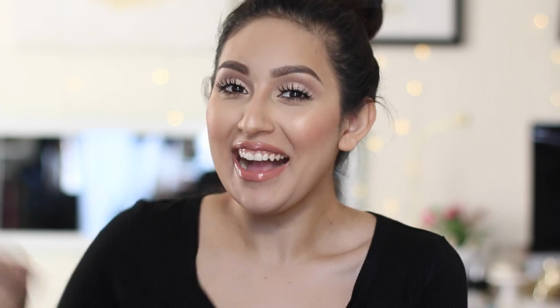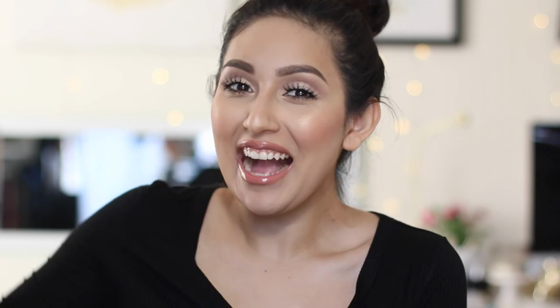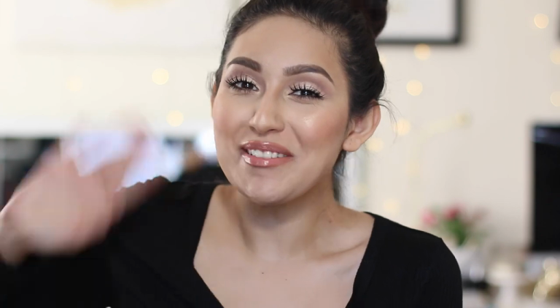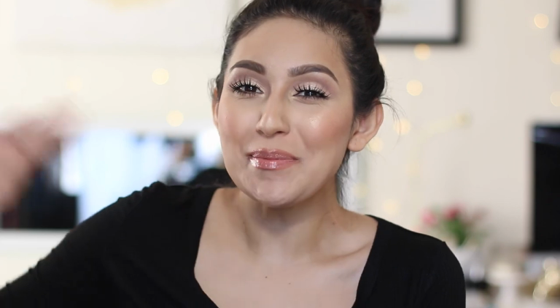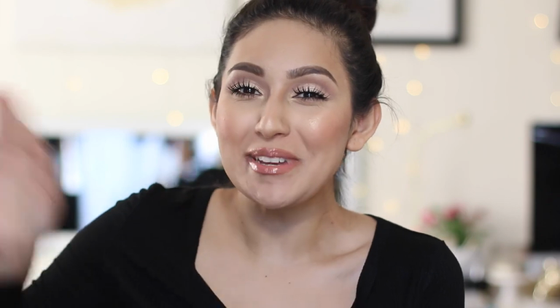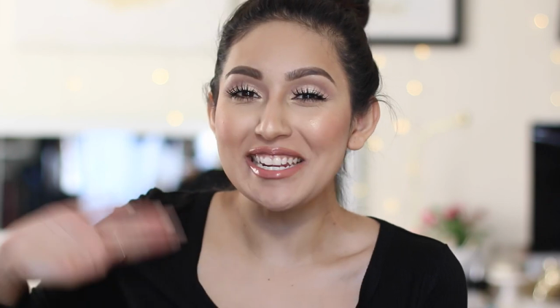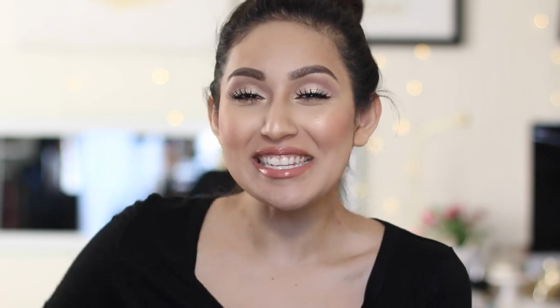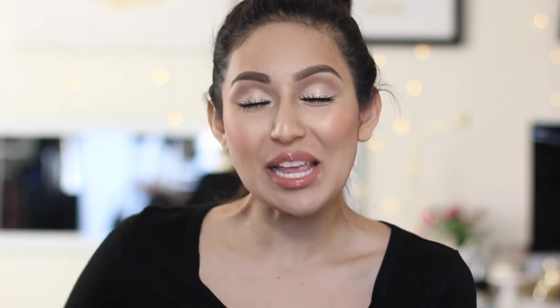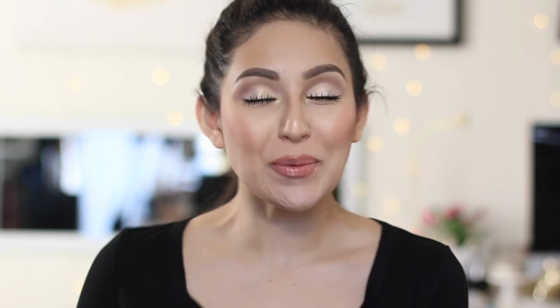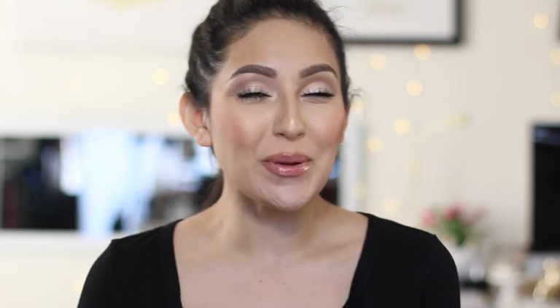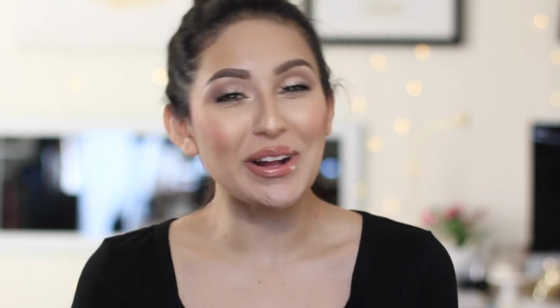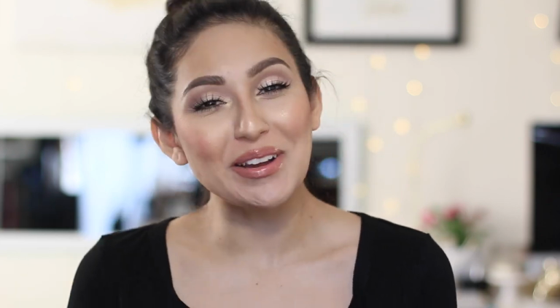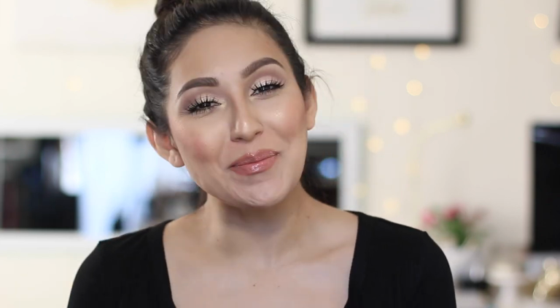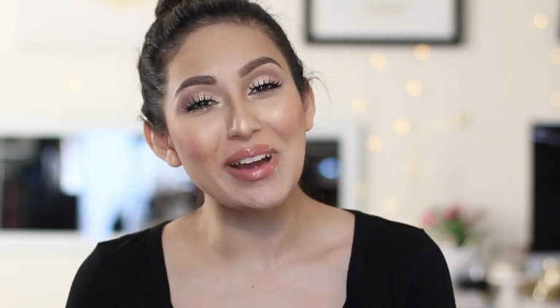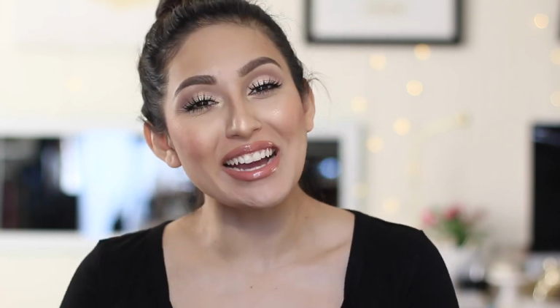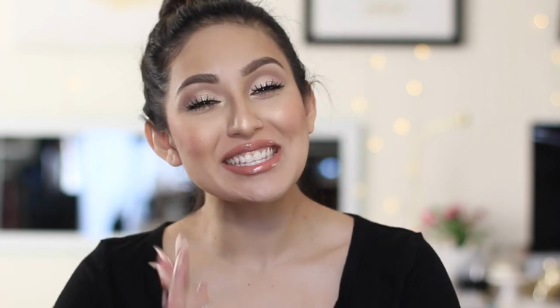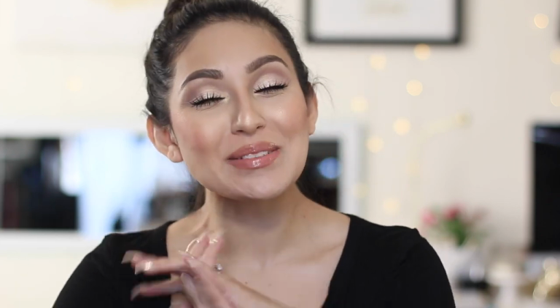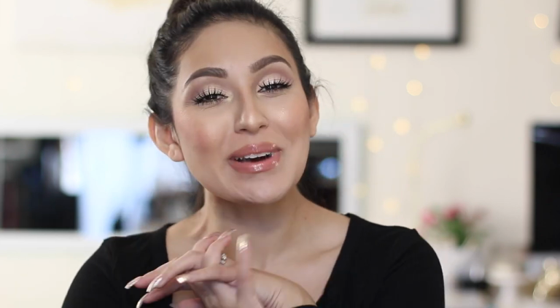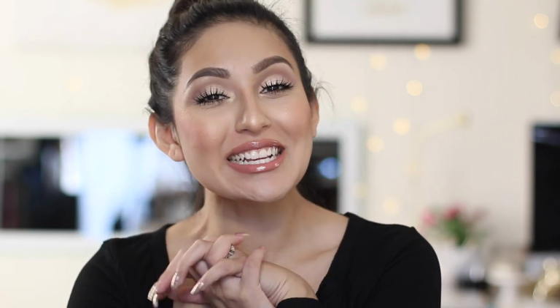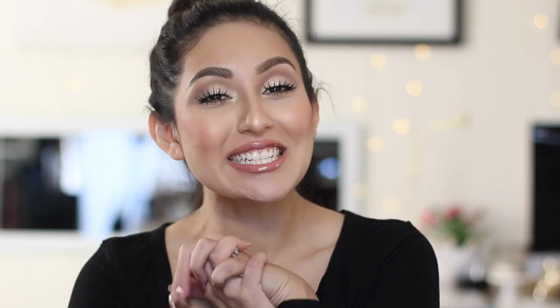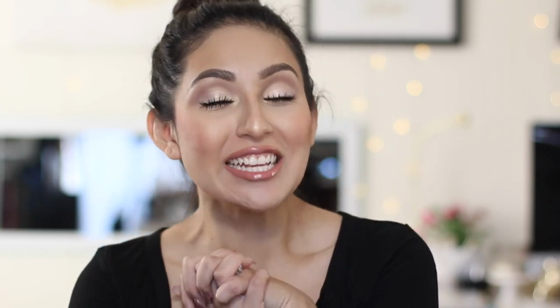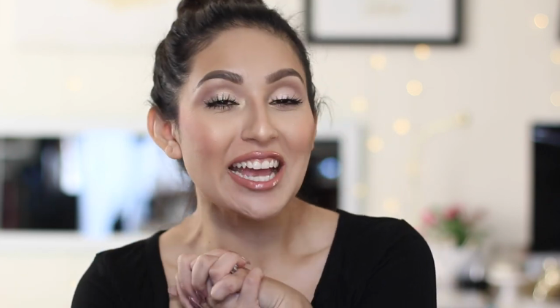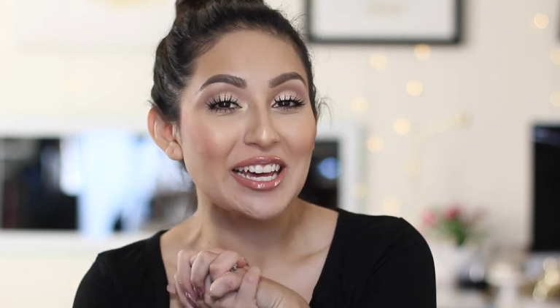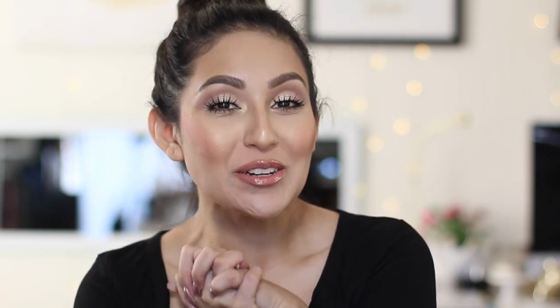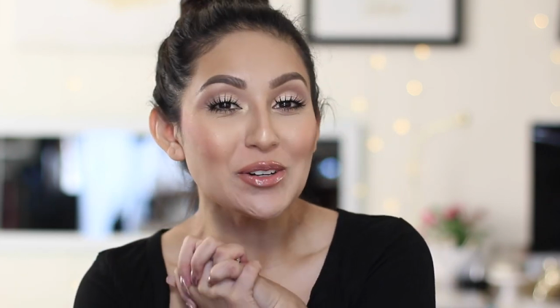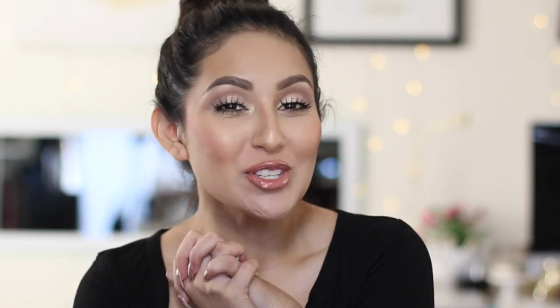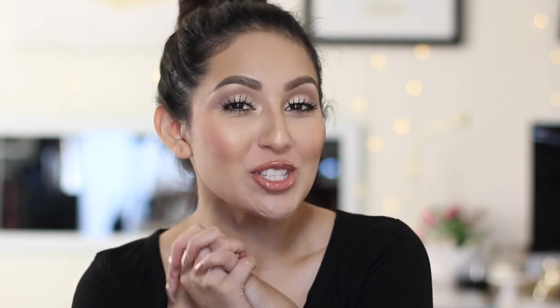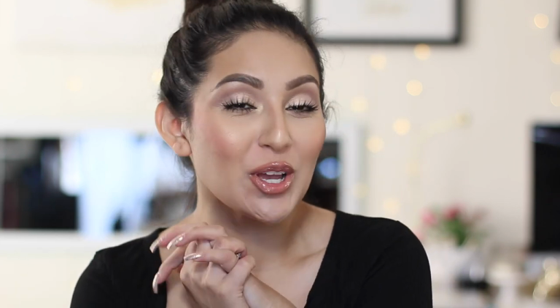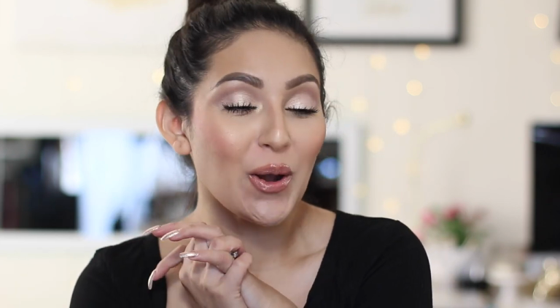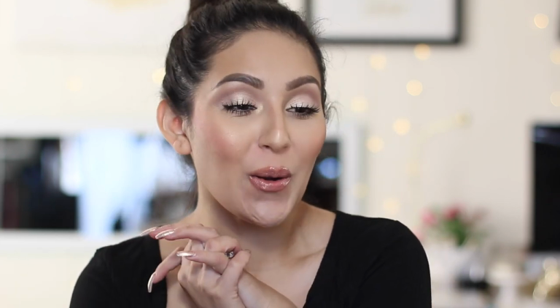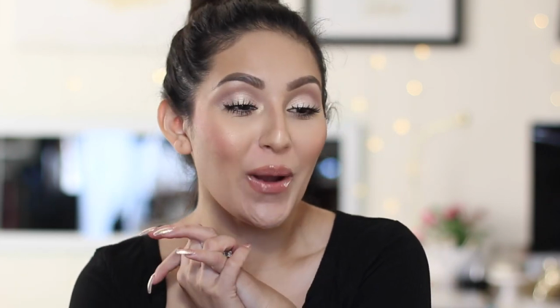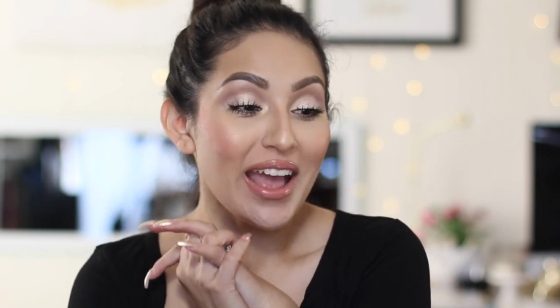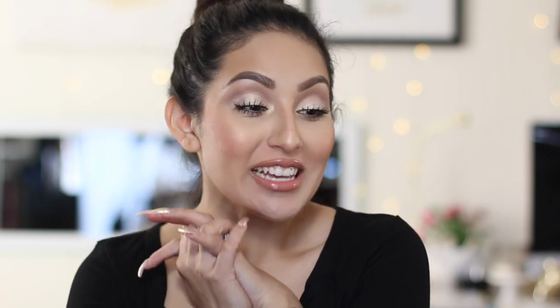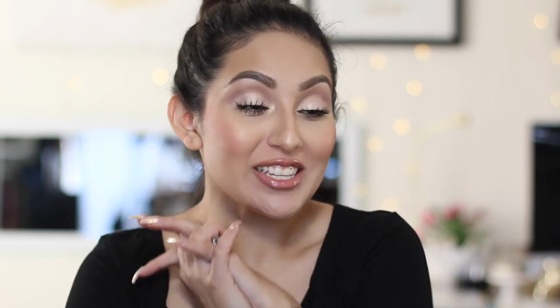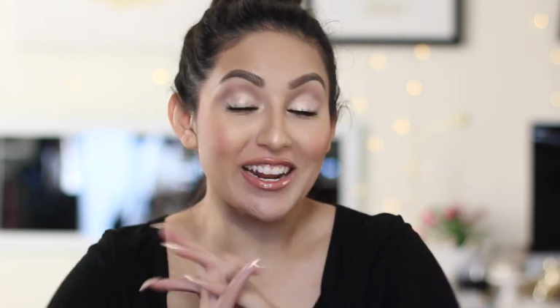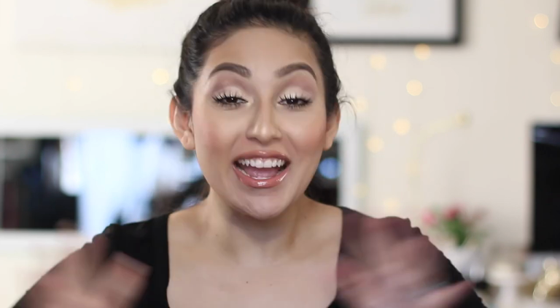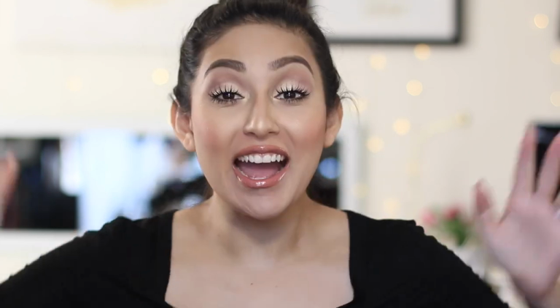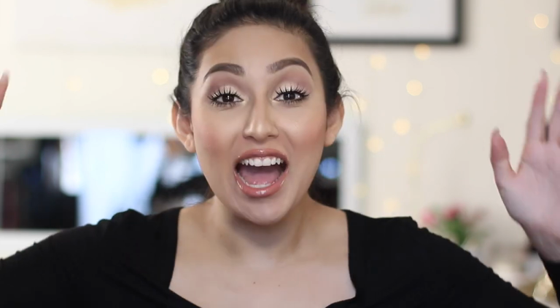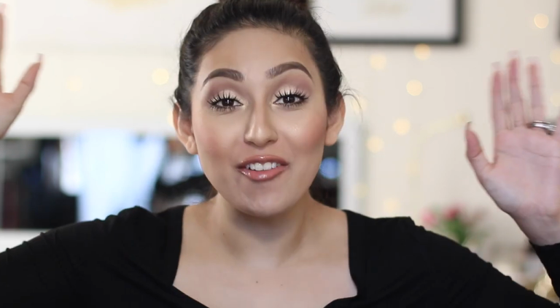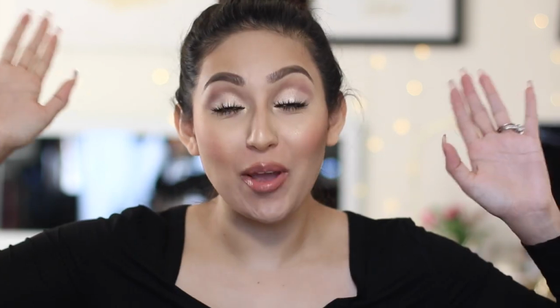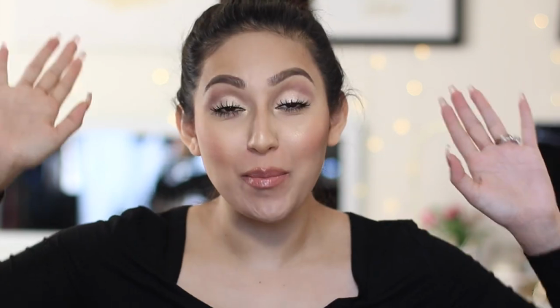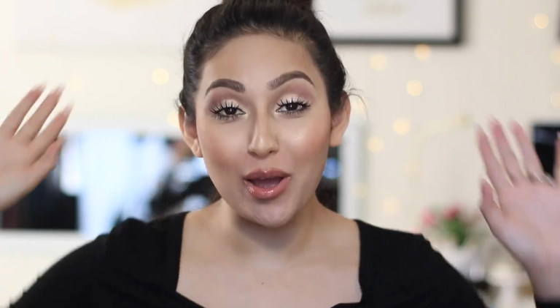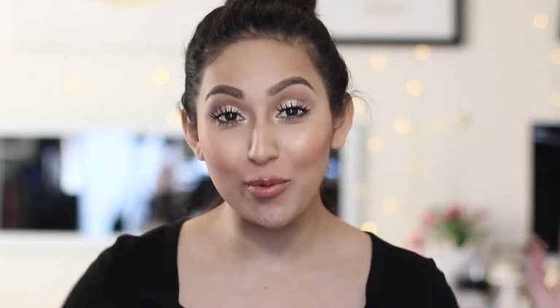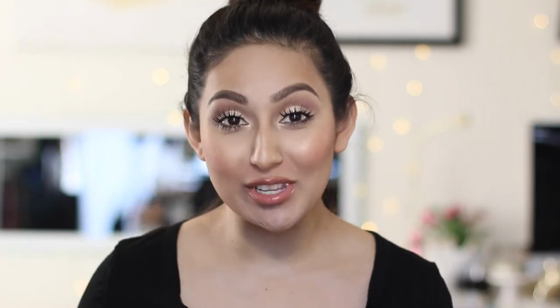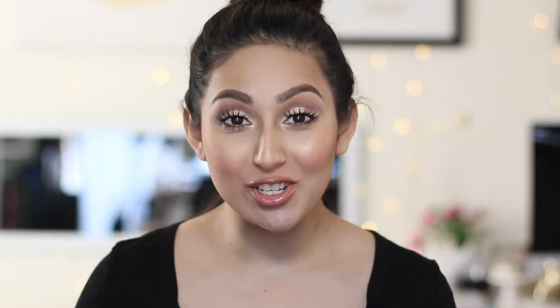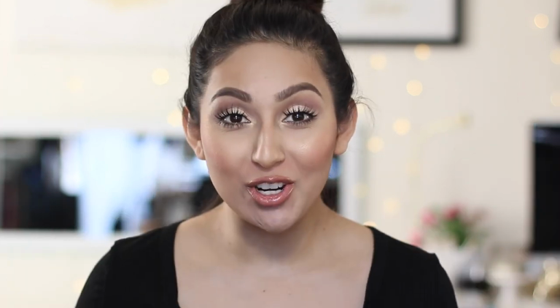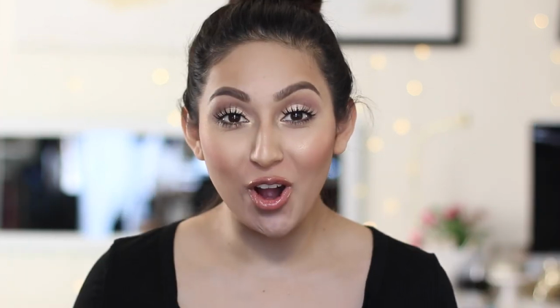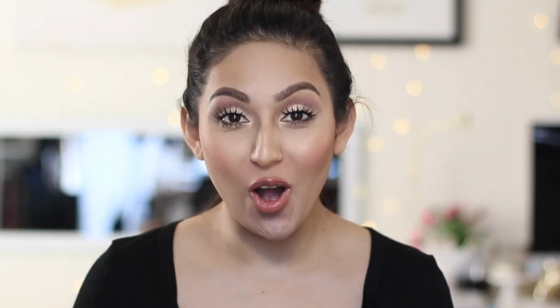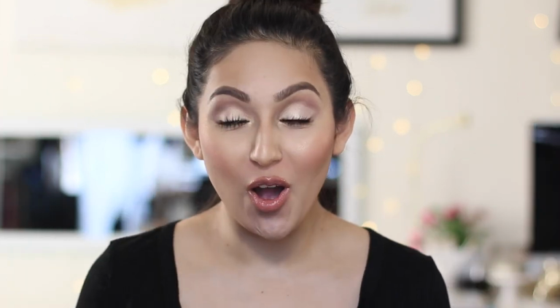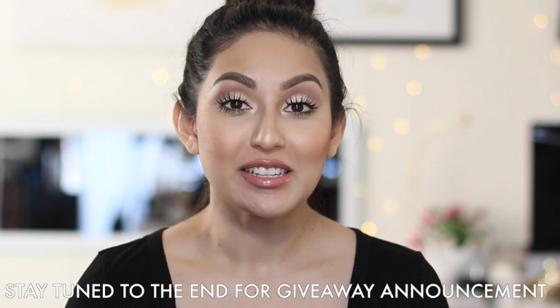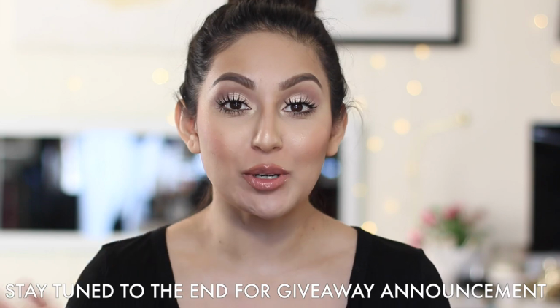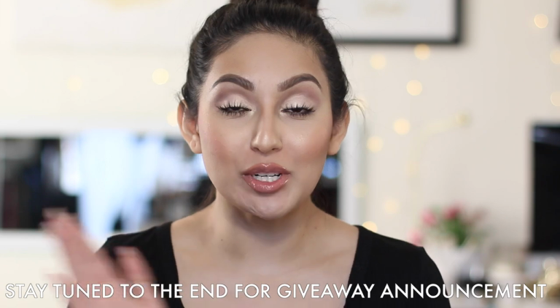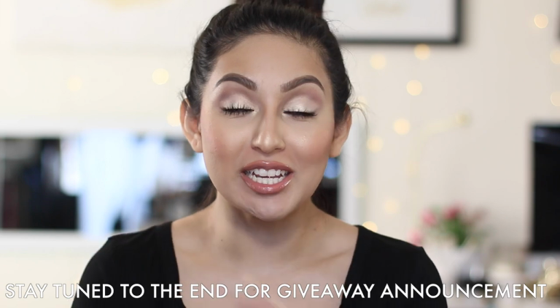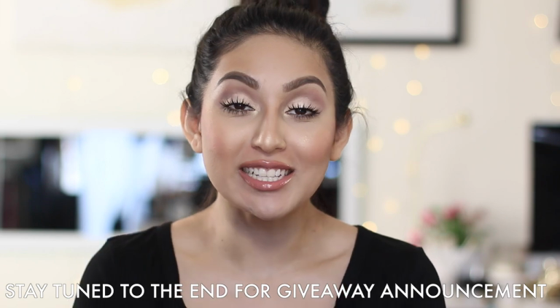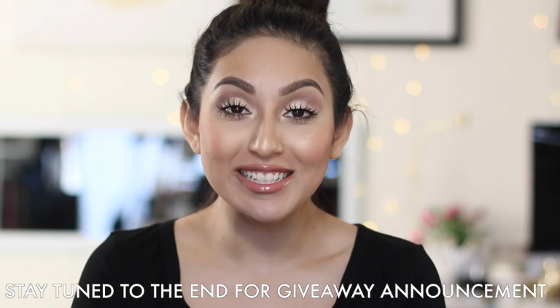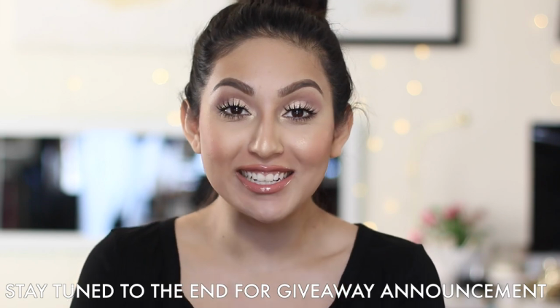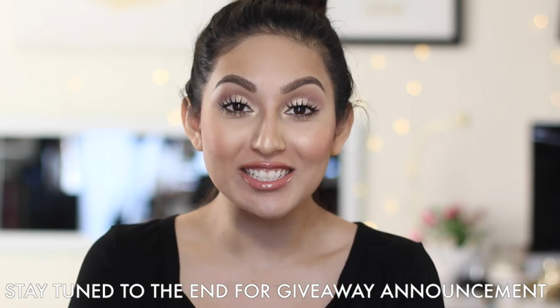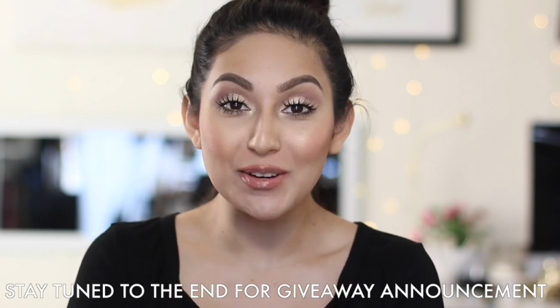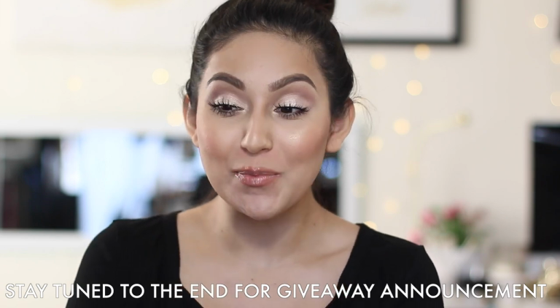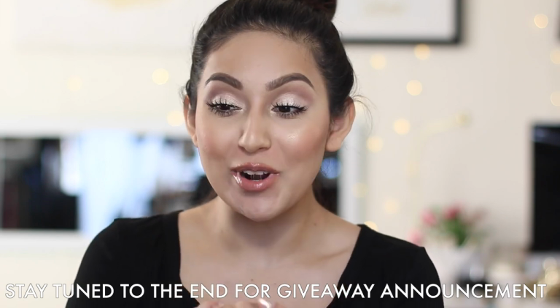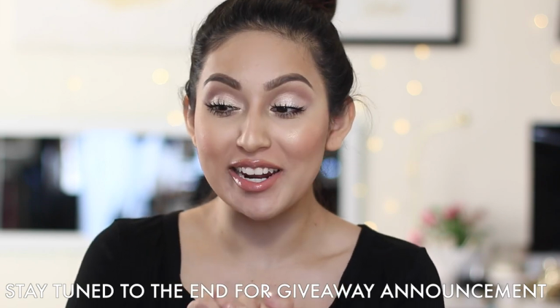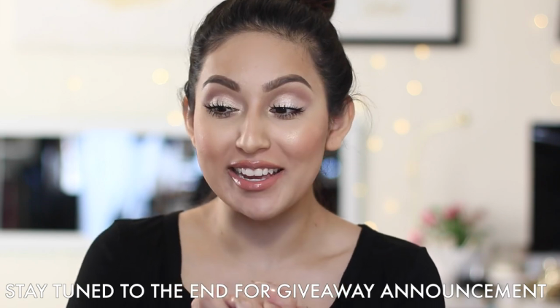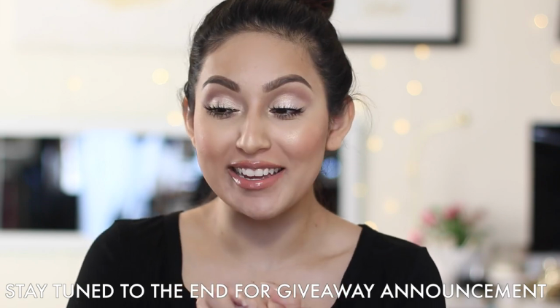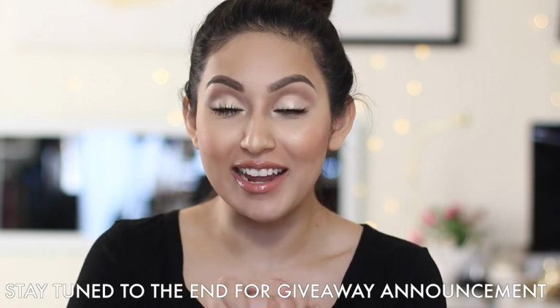Hi my beauties! Welcome back to my channel. So today I have my winter haul, so we're just gonna jump right in.